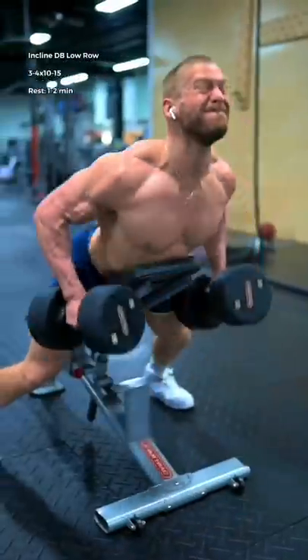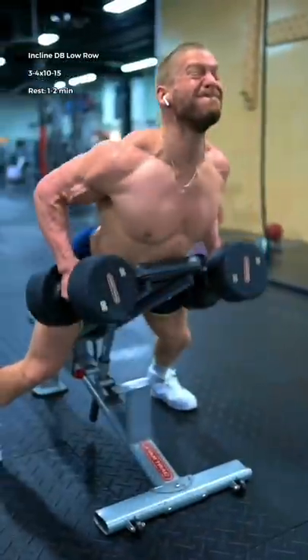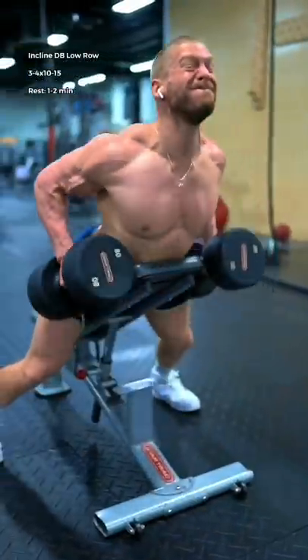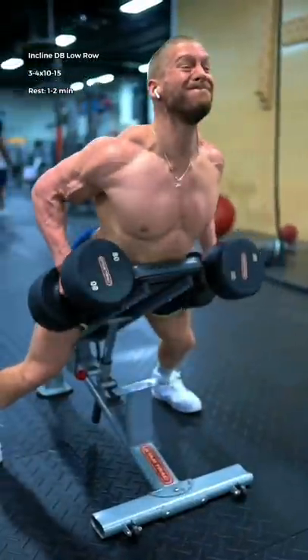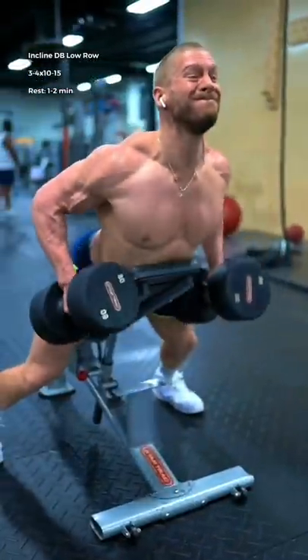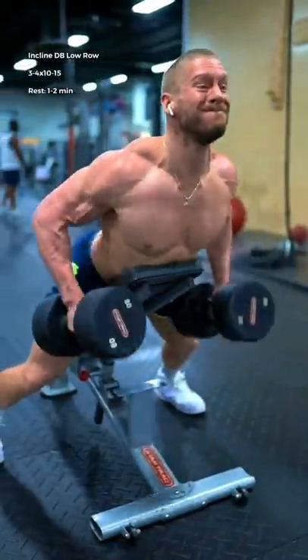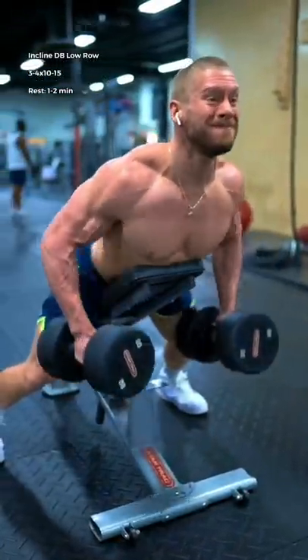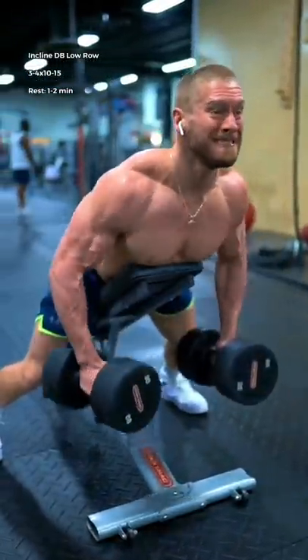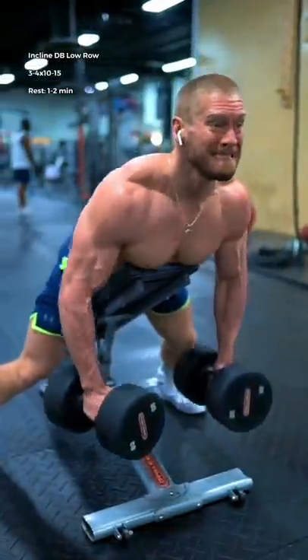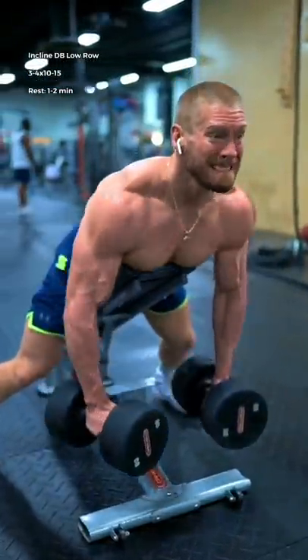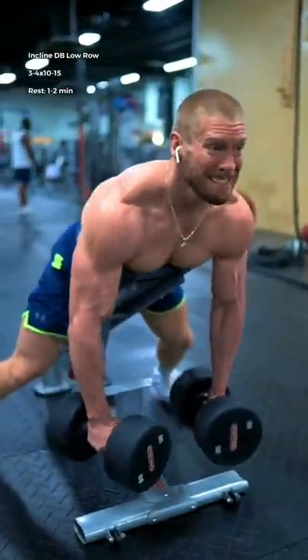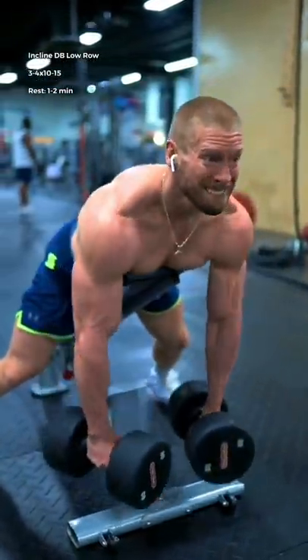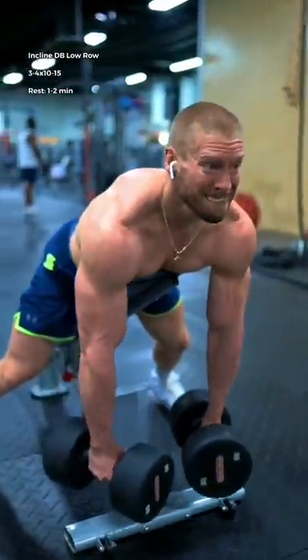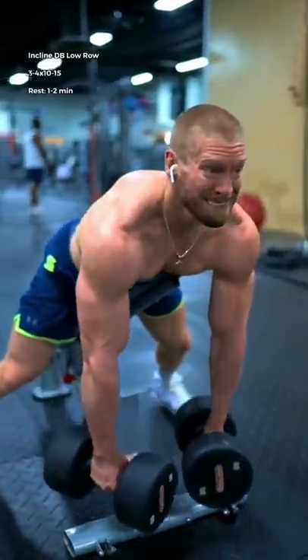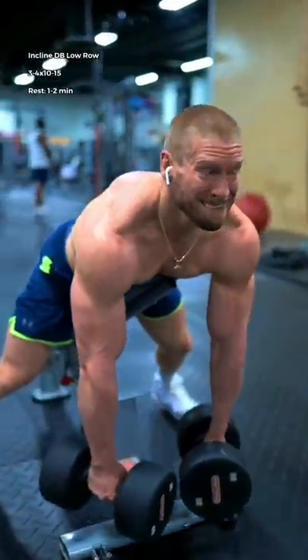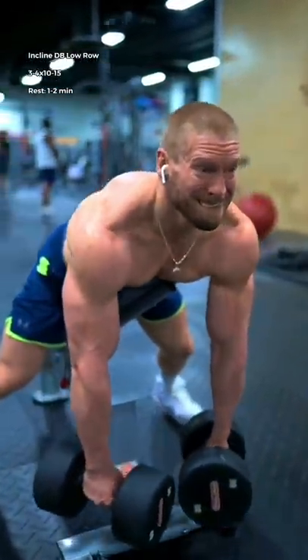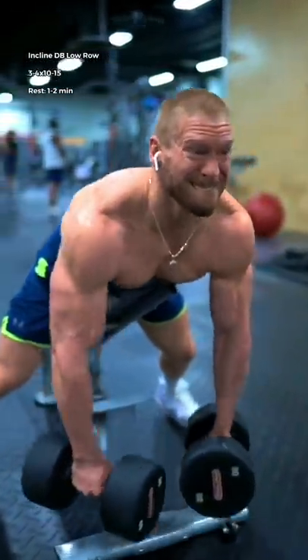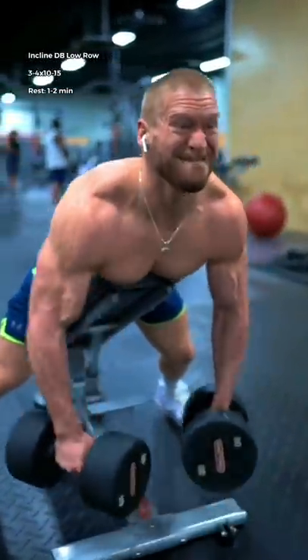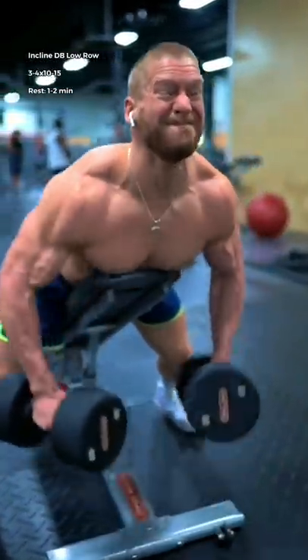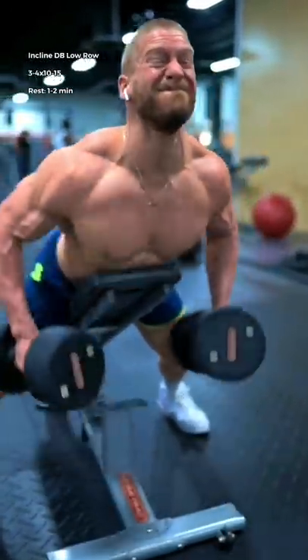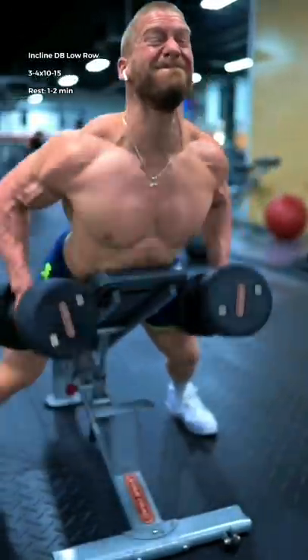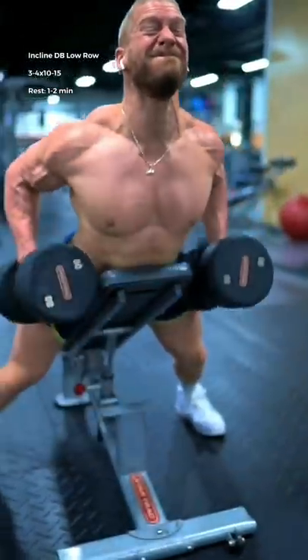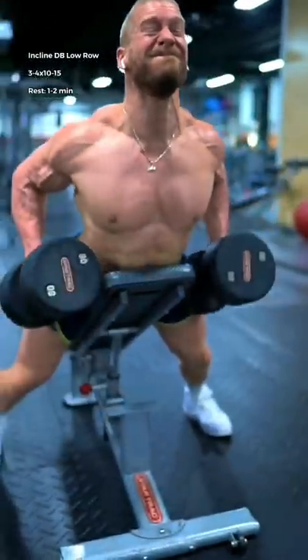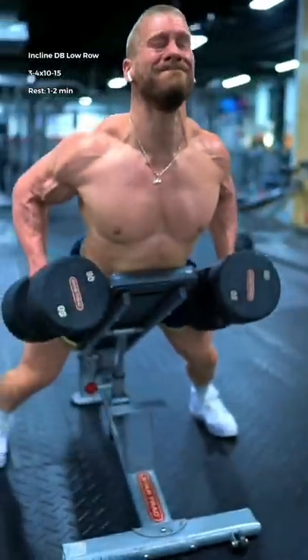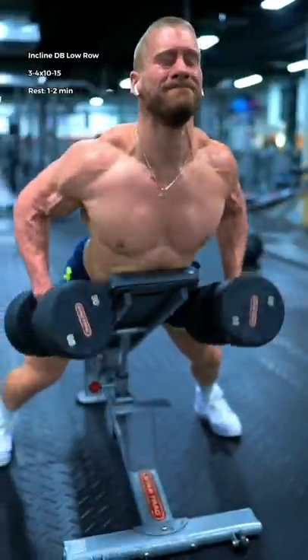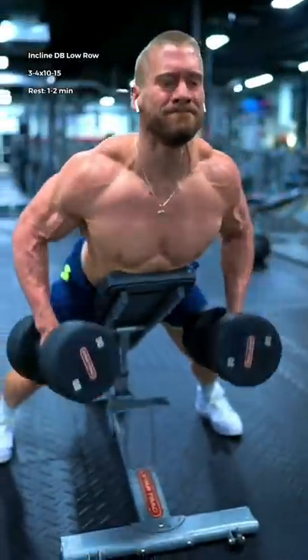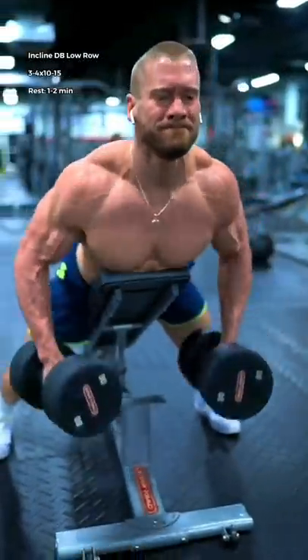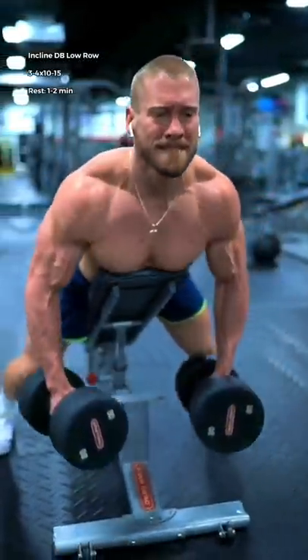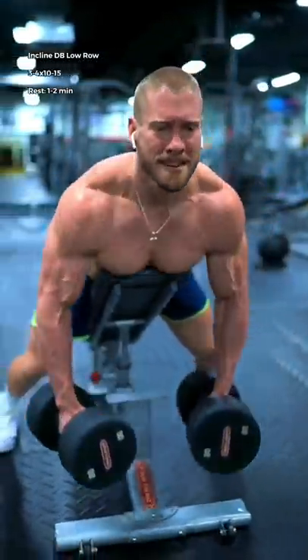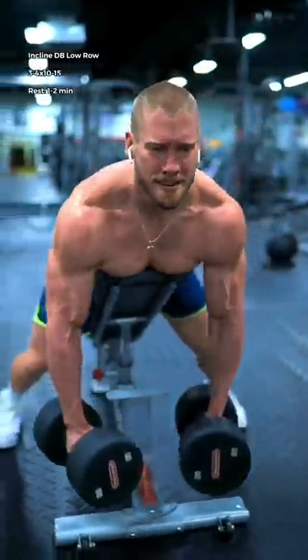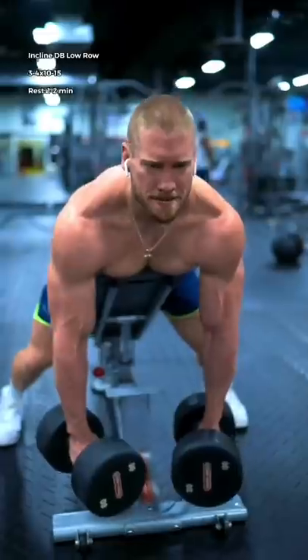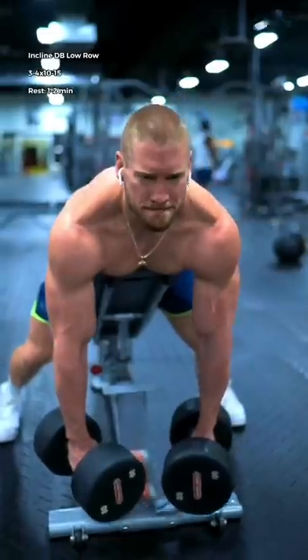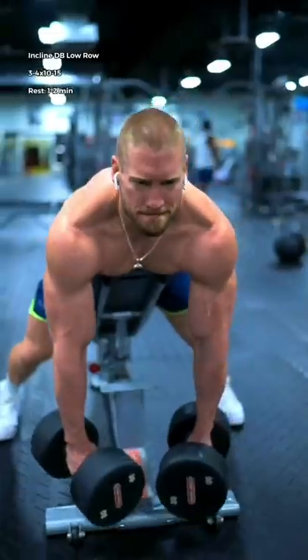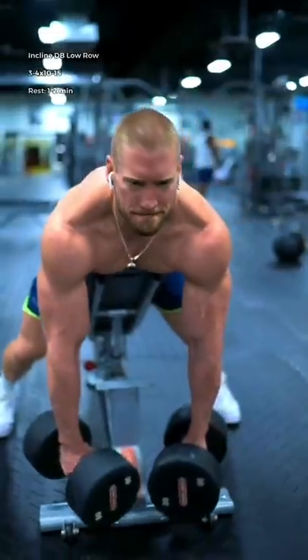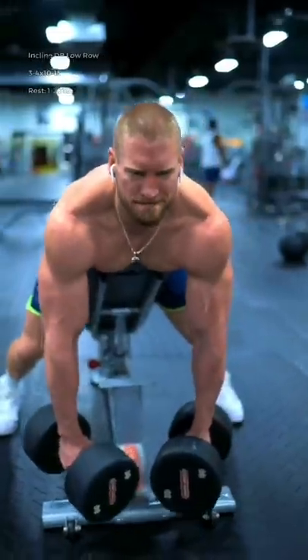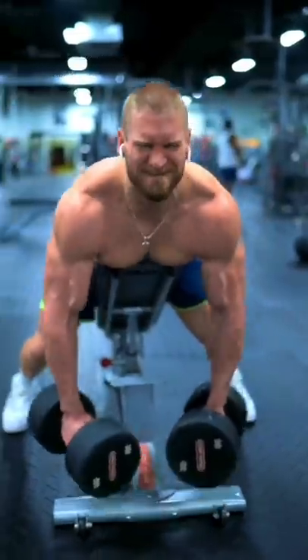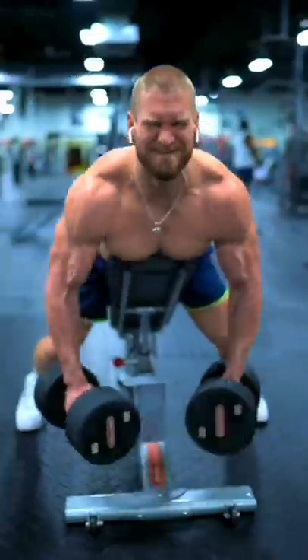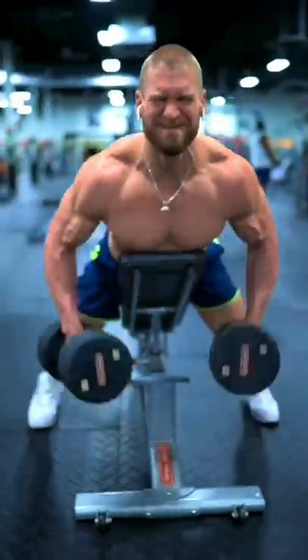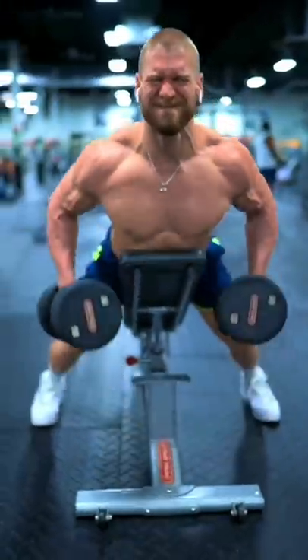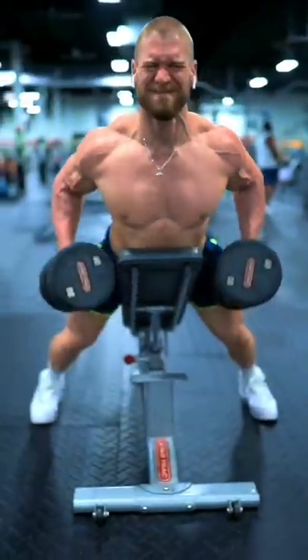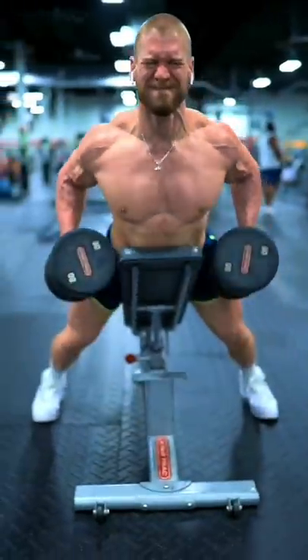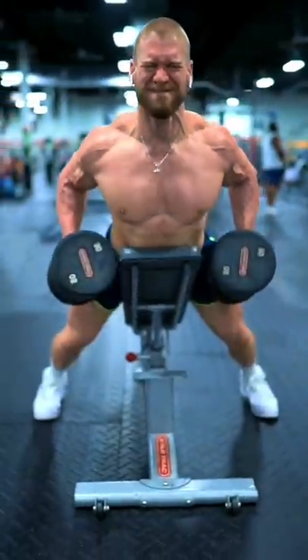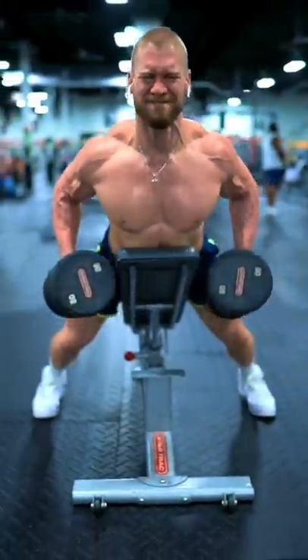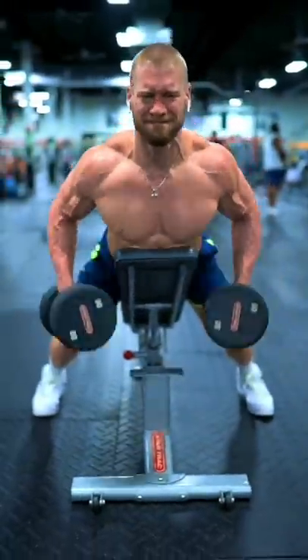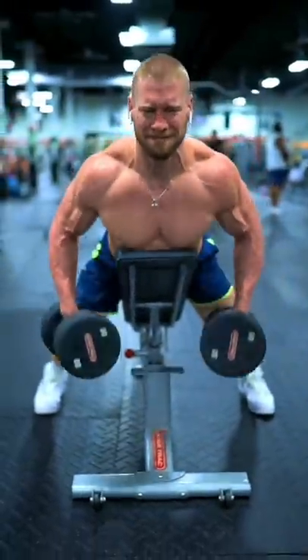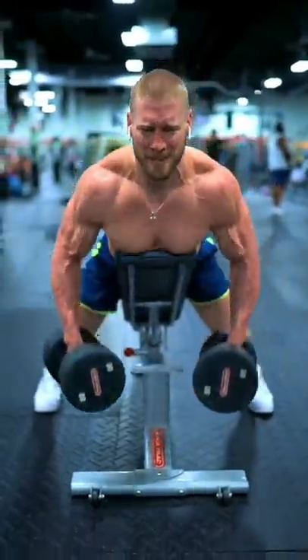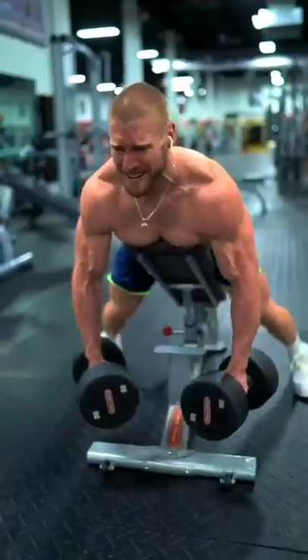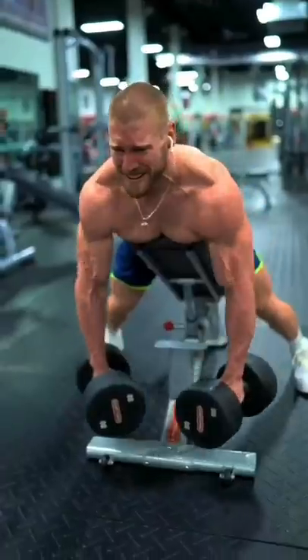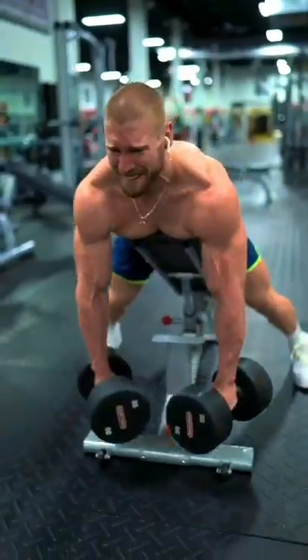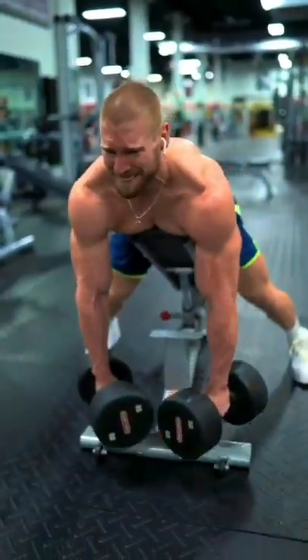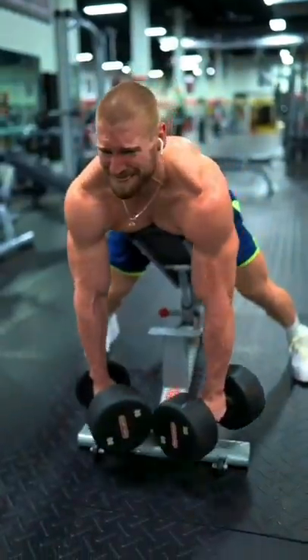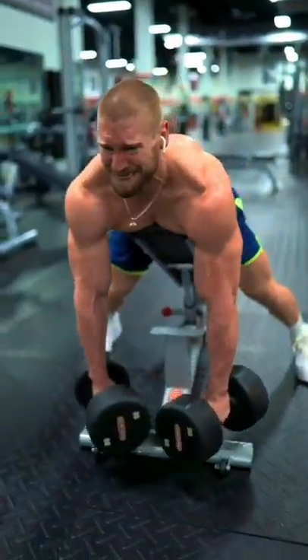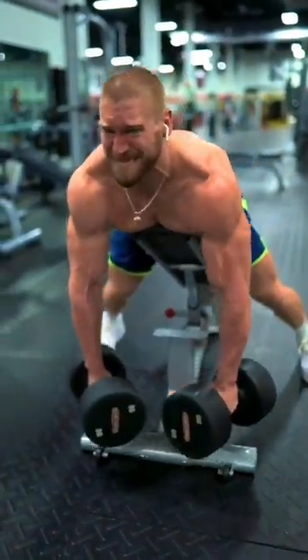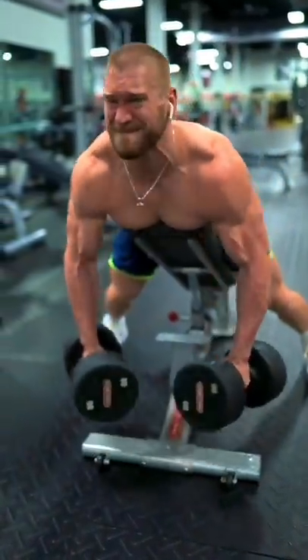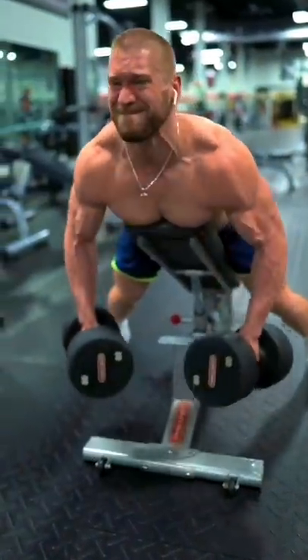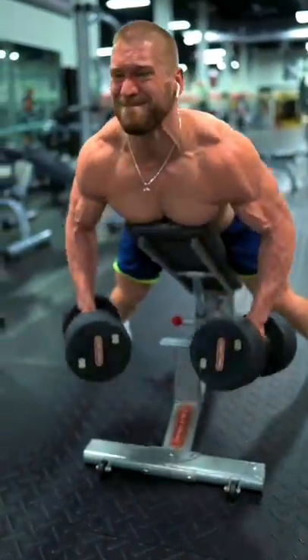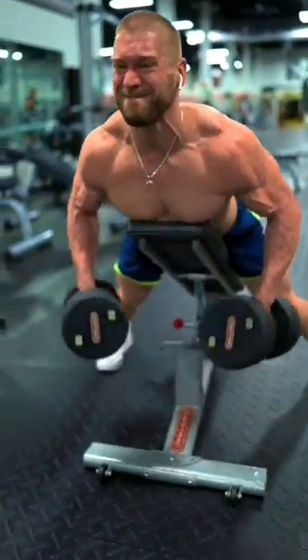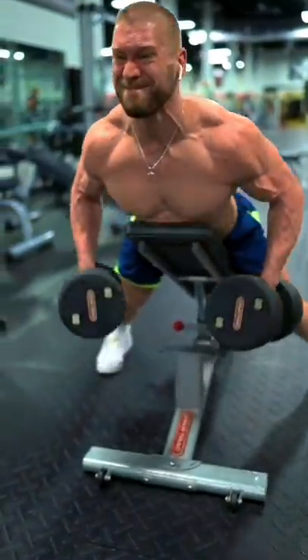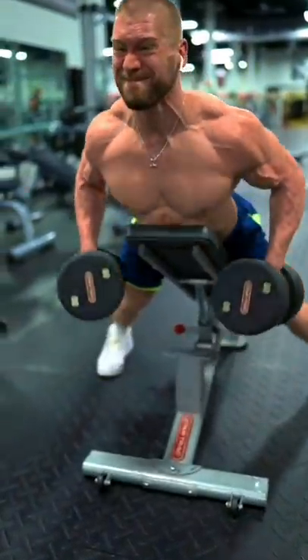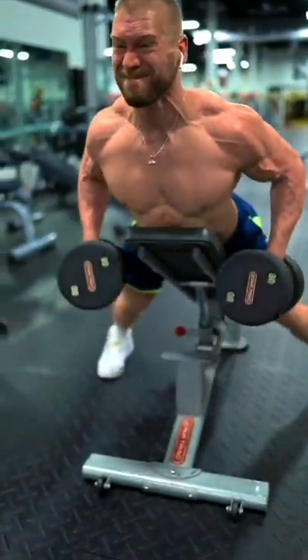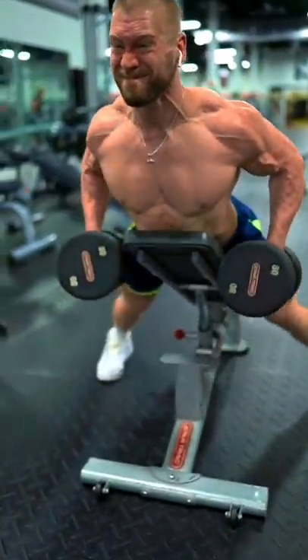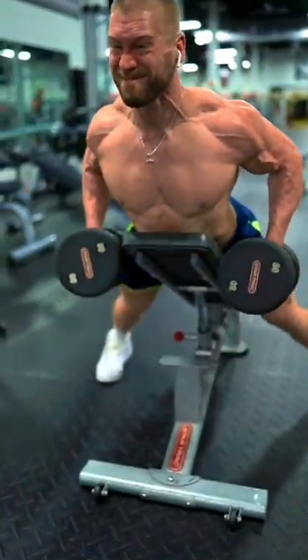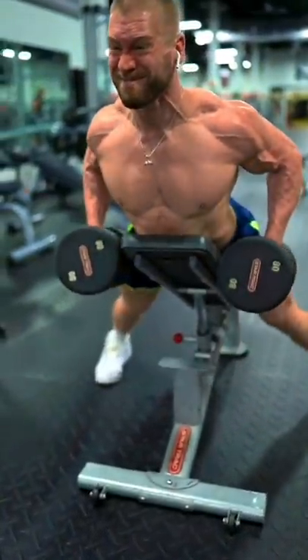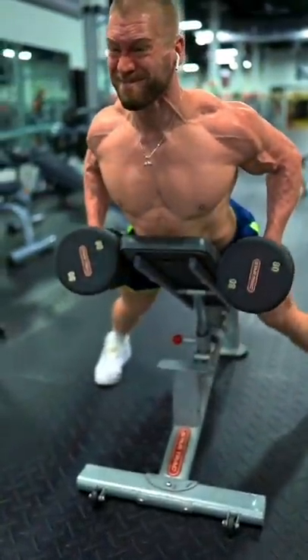Then the incline dumbbell low row. Allow the weight to round your upper back and shoulders at the bottom. Then as you row back, extend and retract as hard as you can.